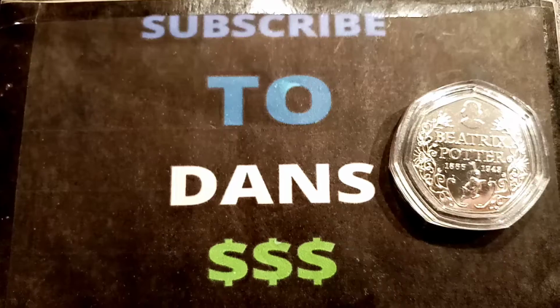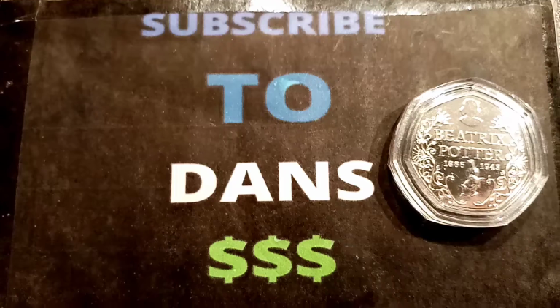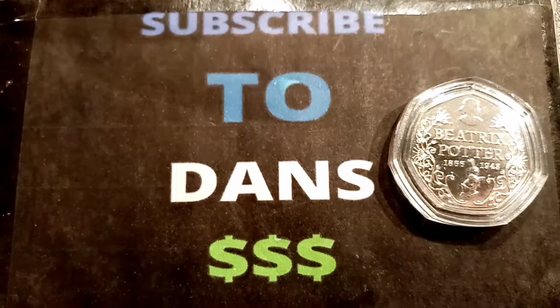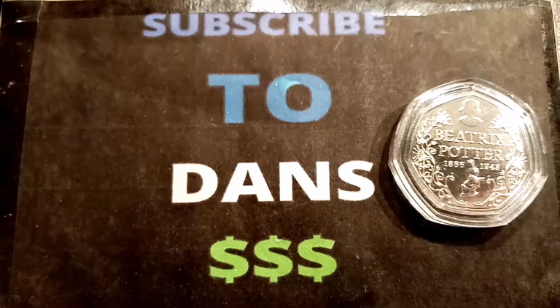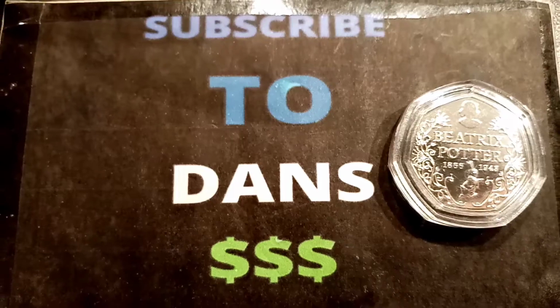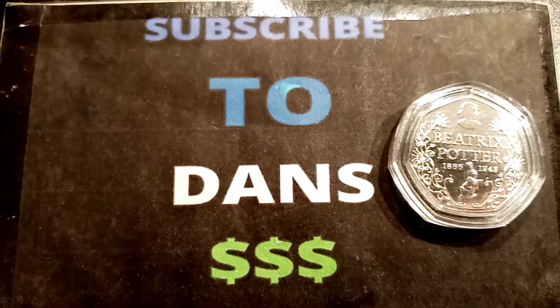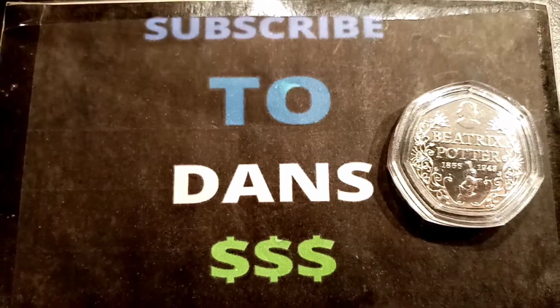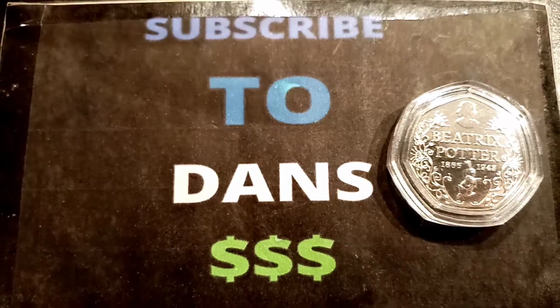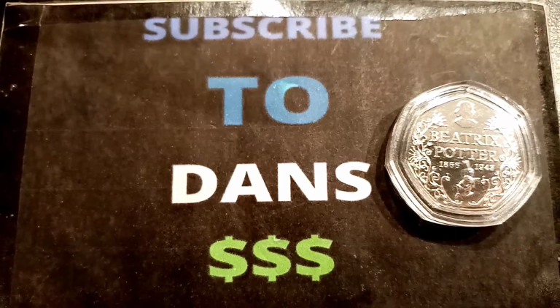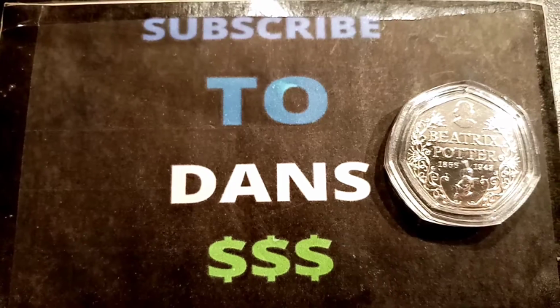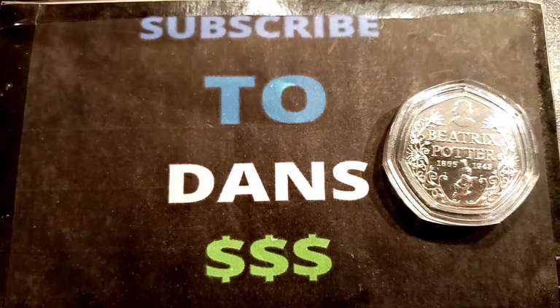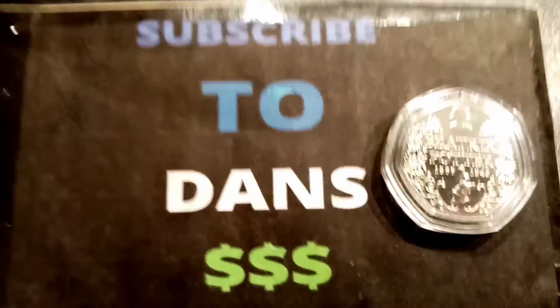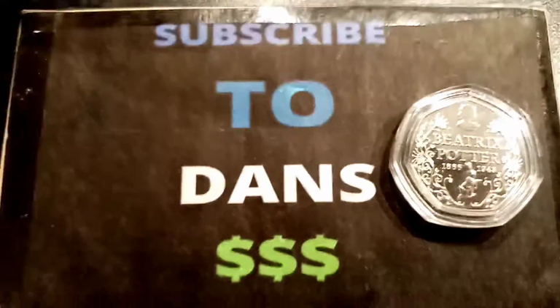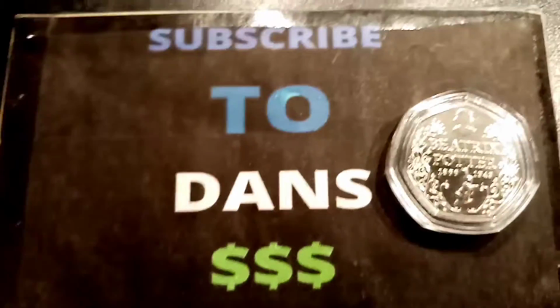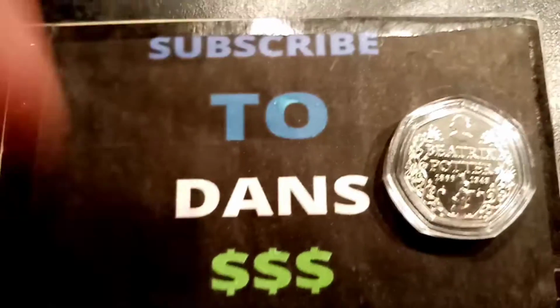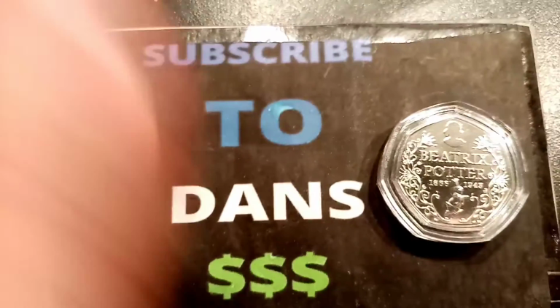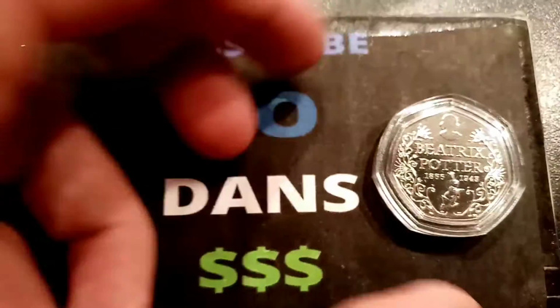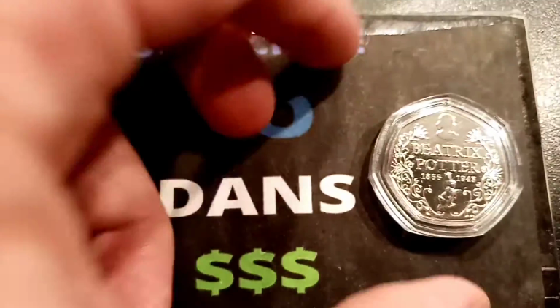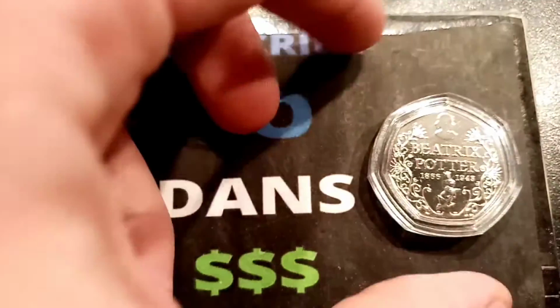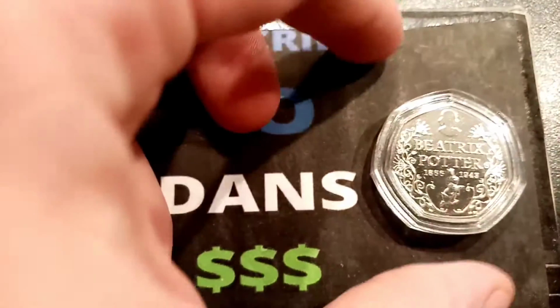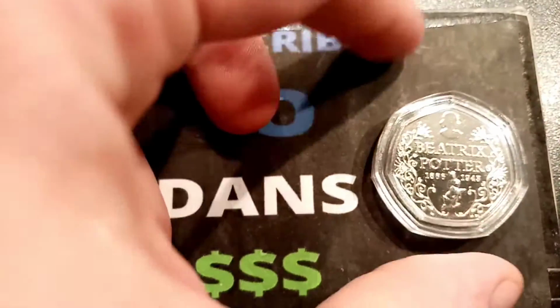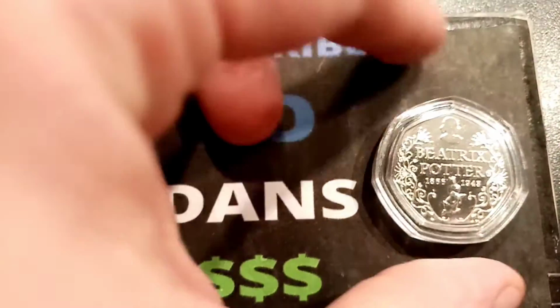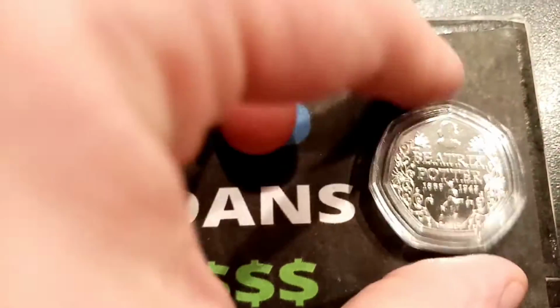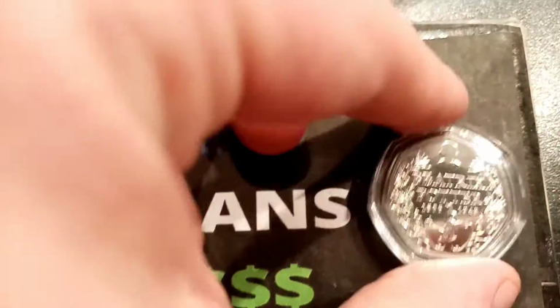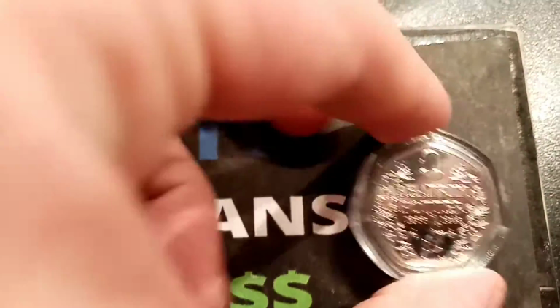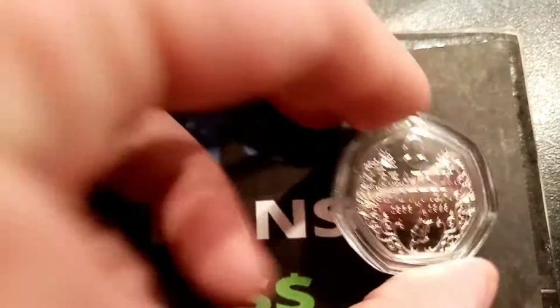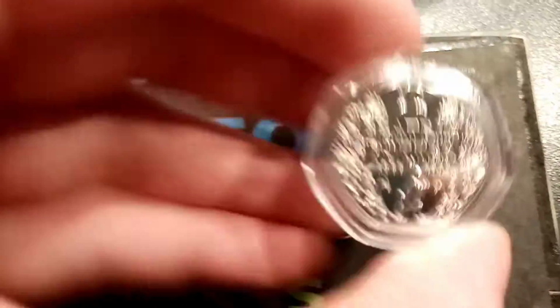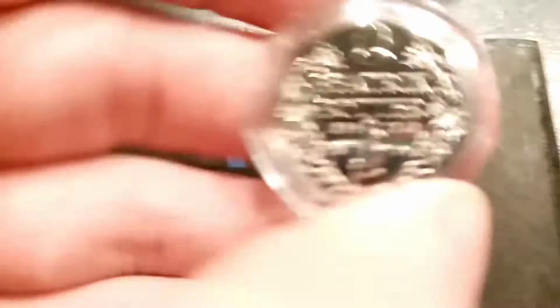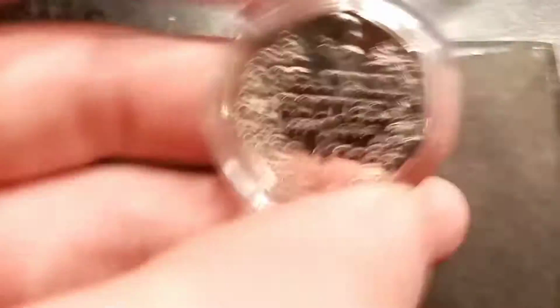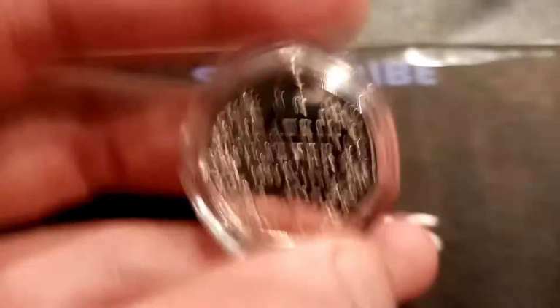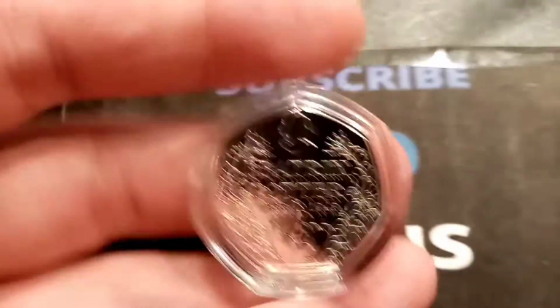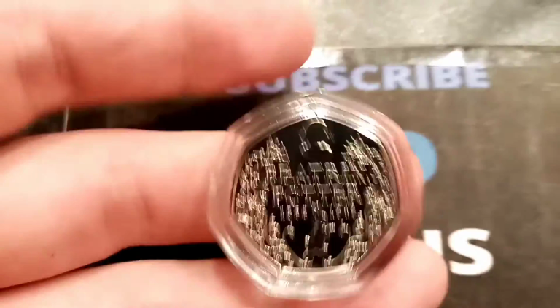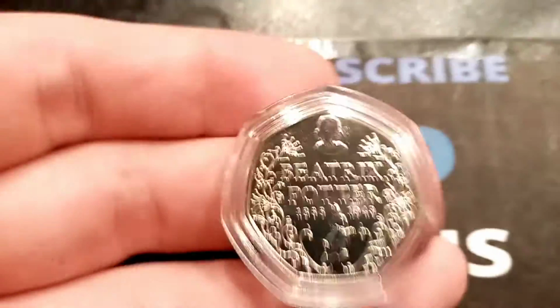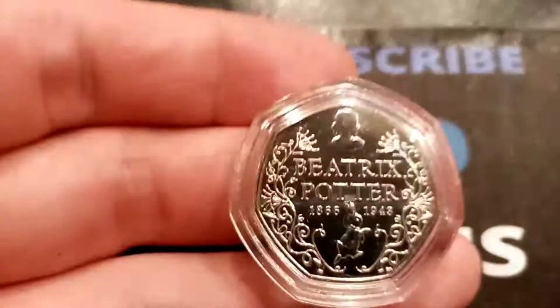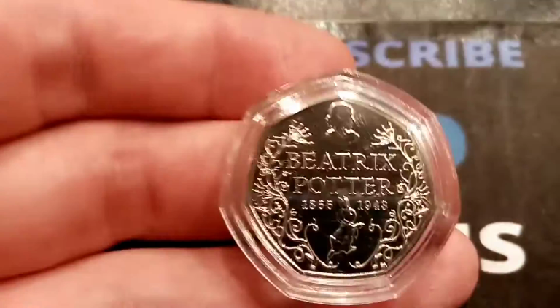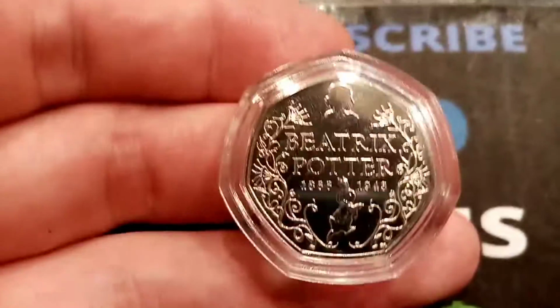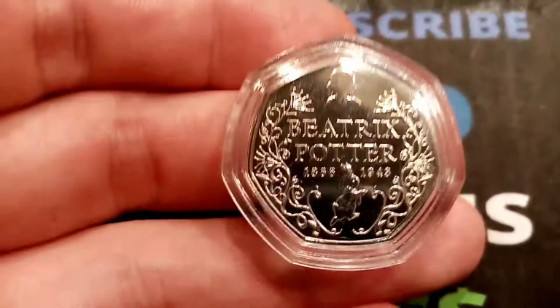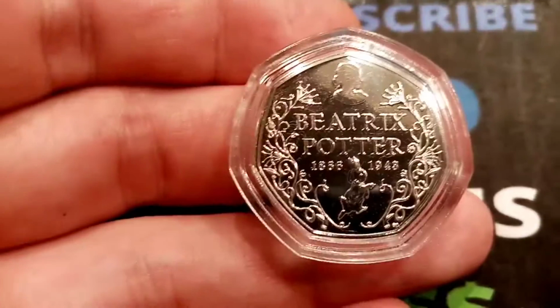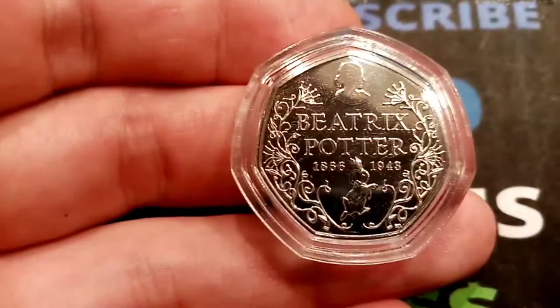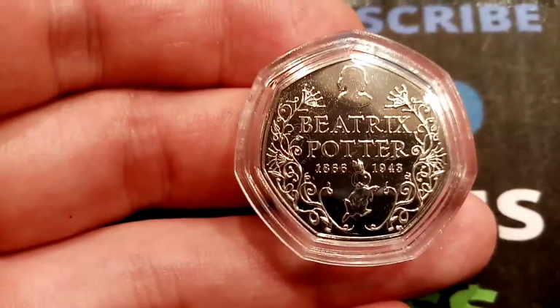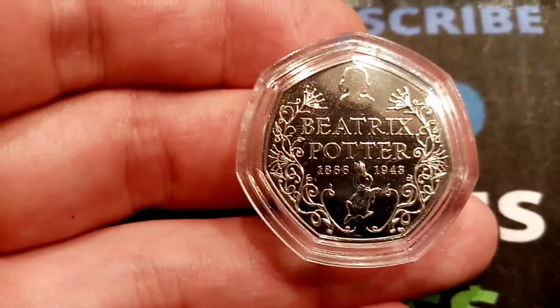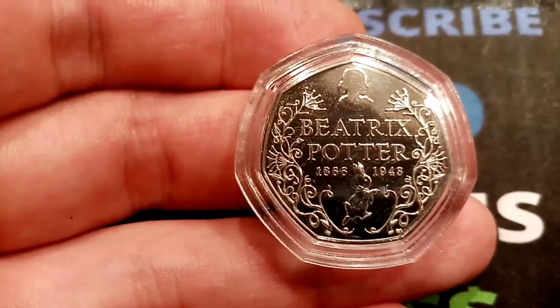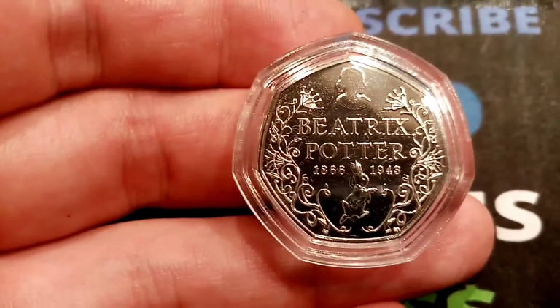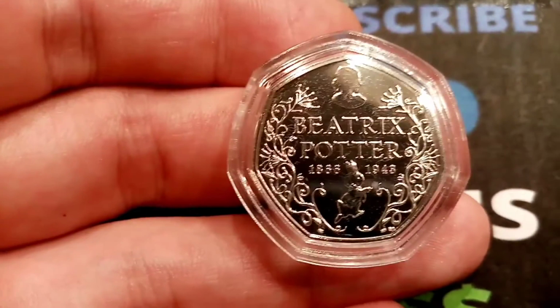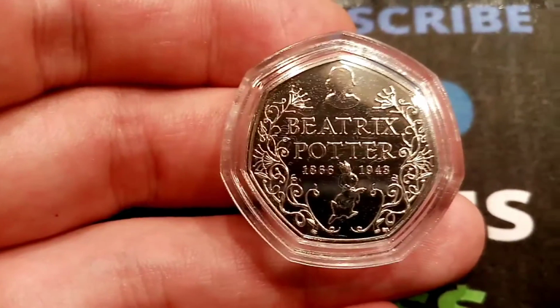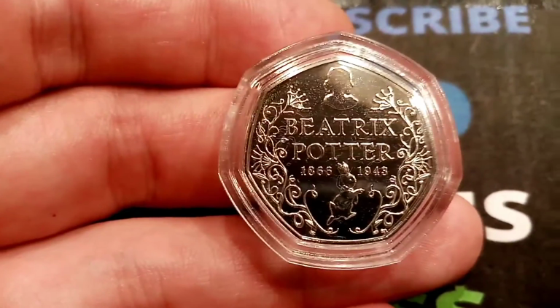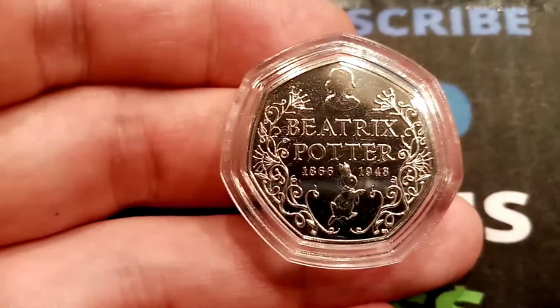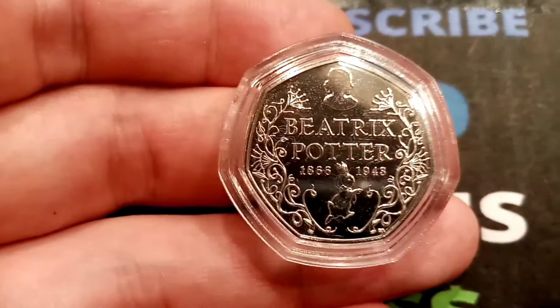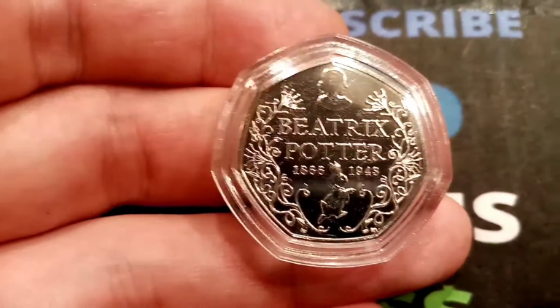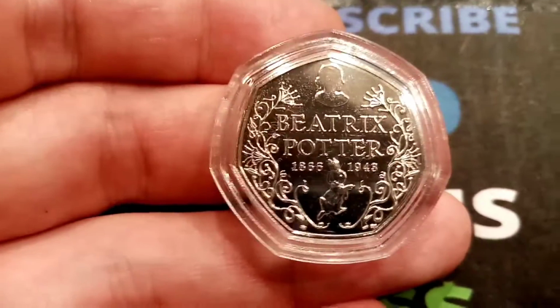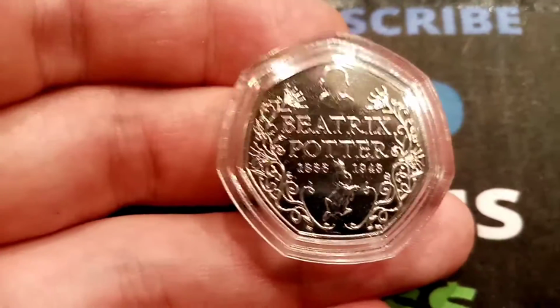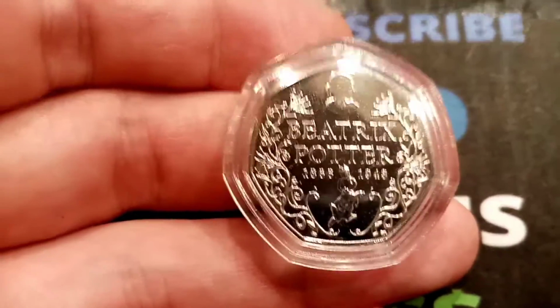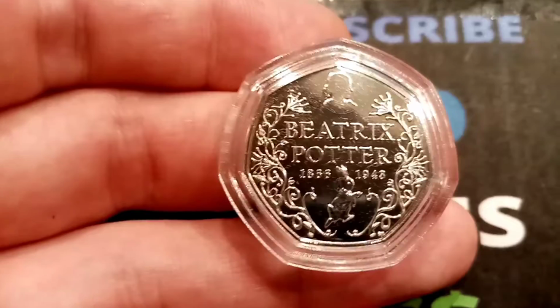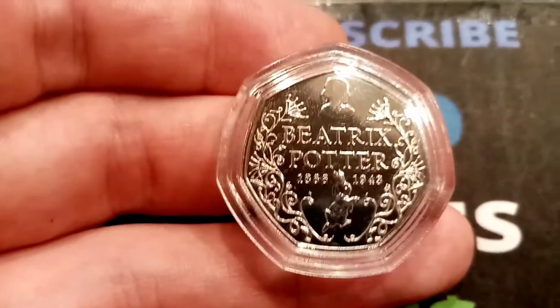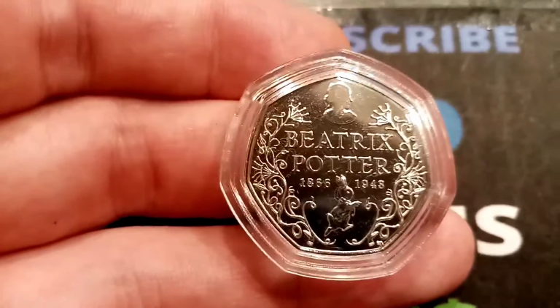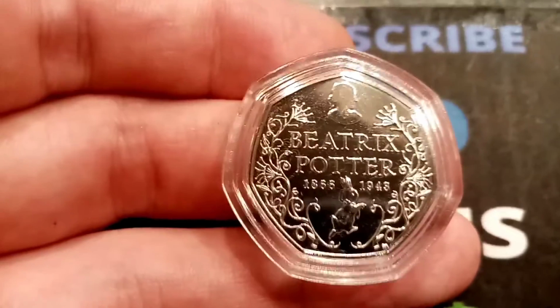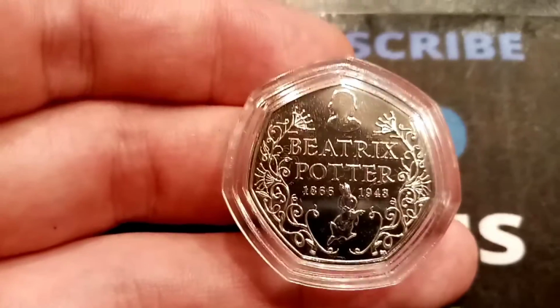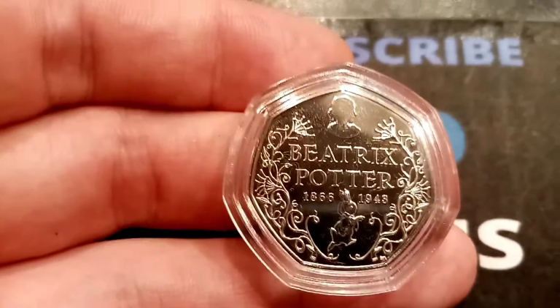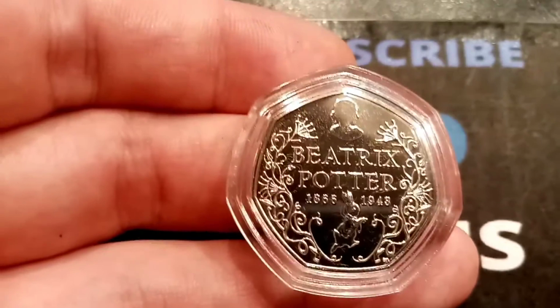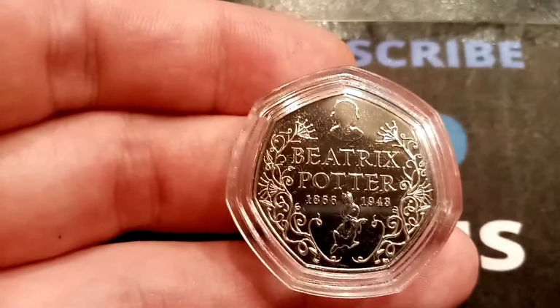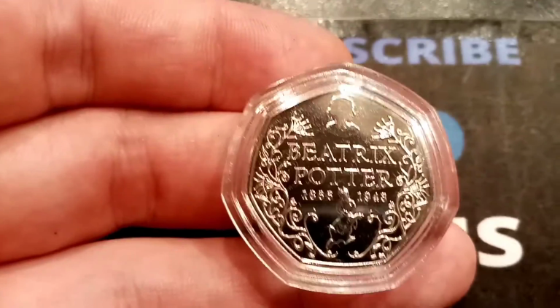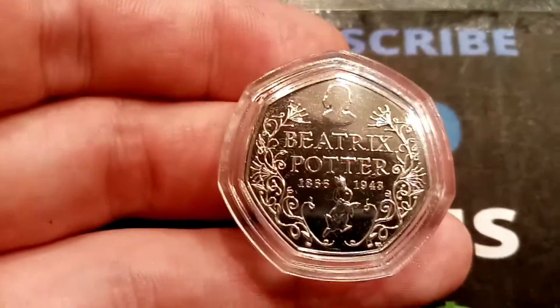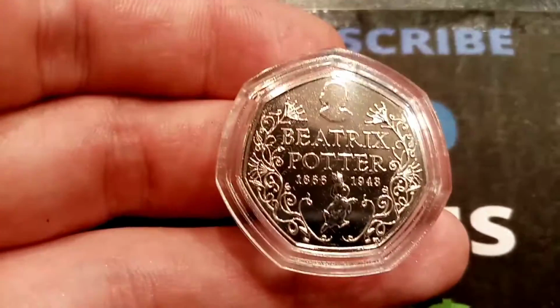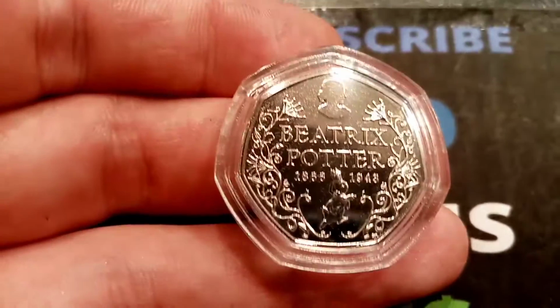Hi guys, Stan Stullers here and it's the prize draw for the first Beatrix Potter 50p coin giveaway of October.